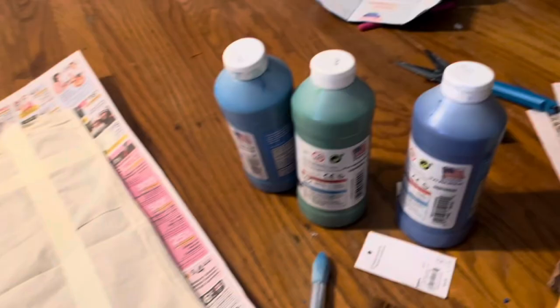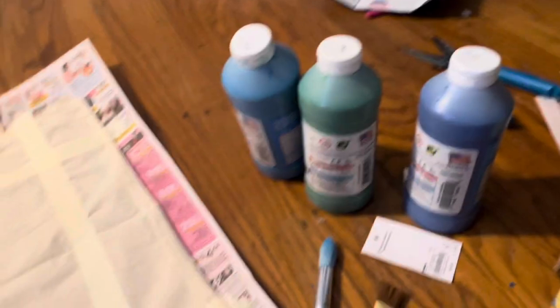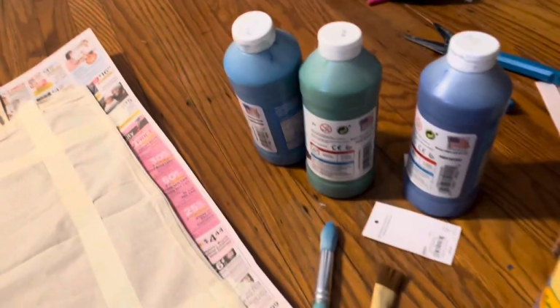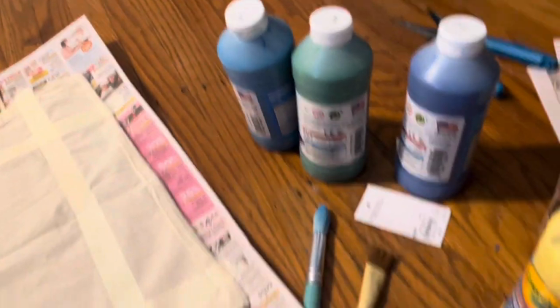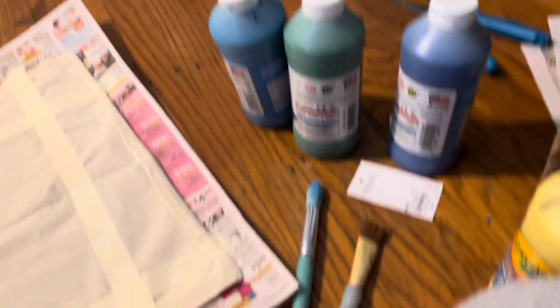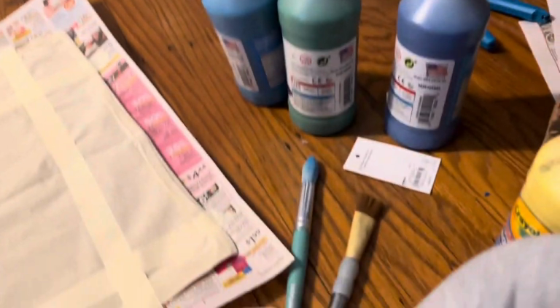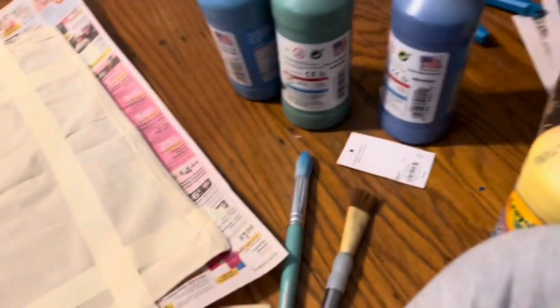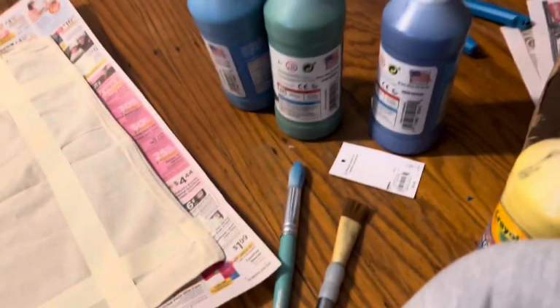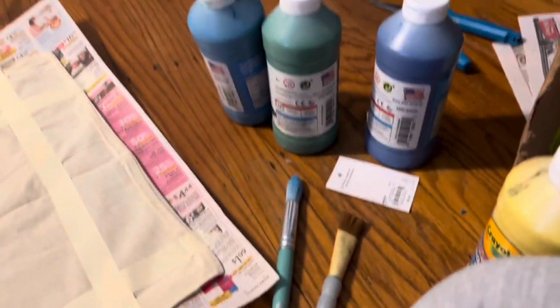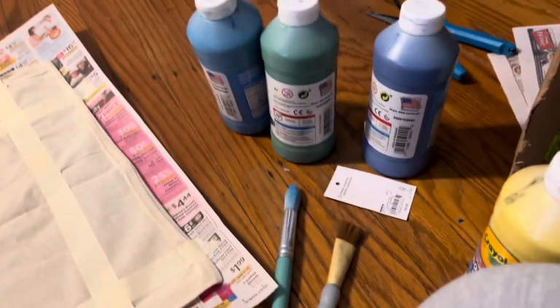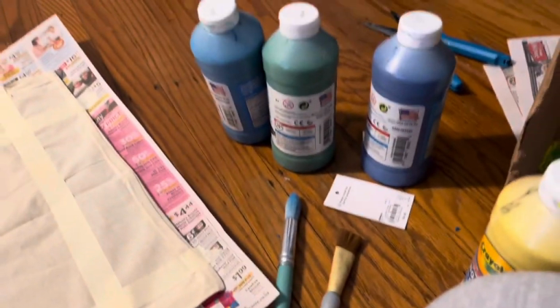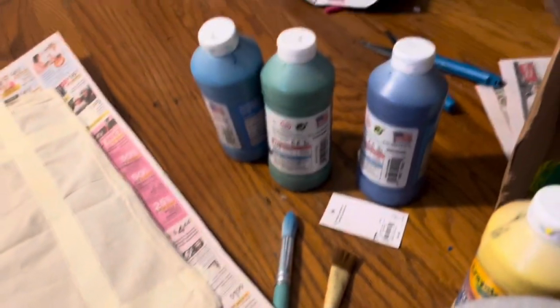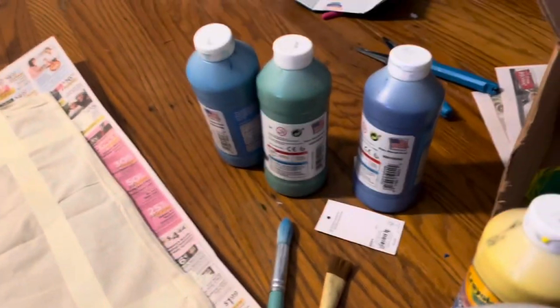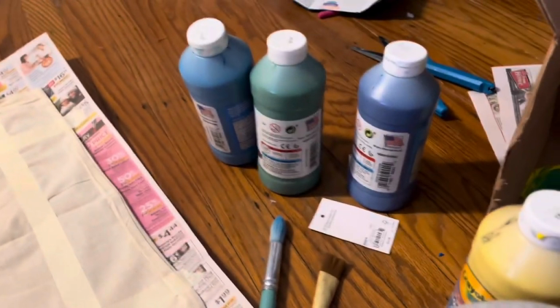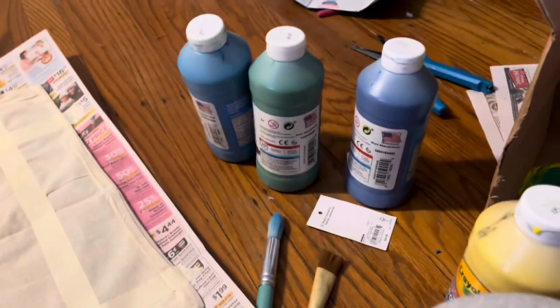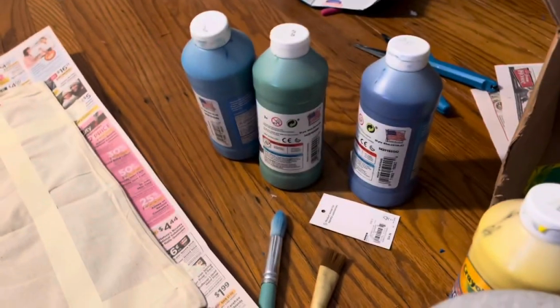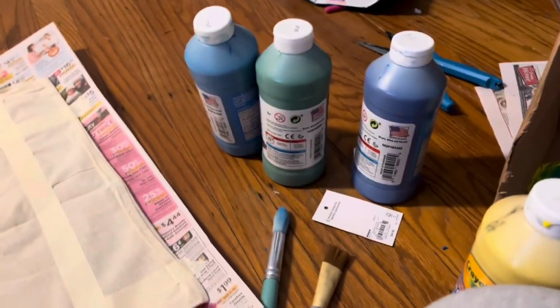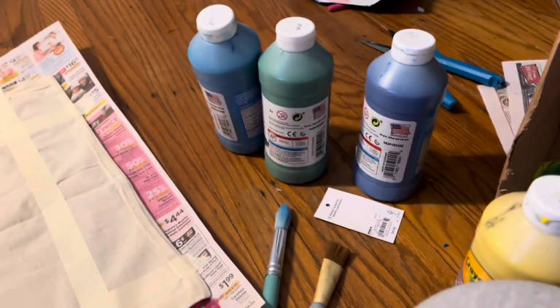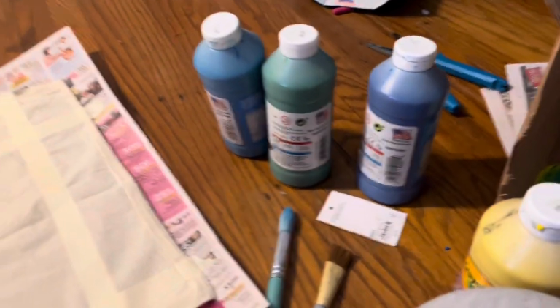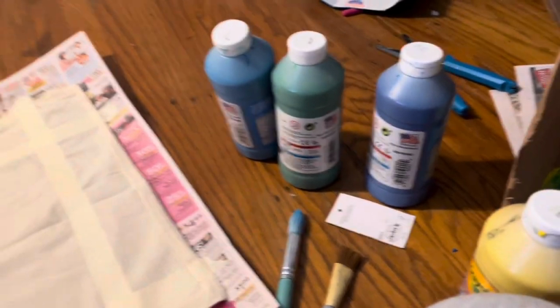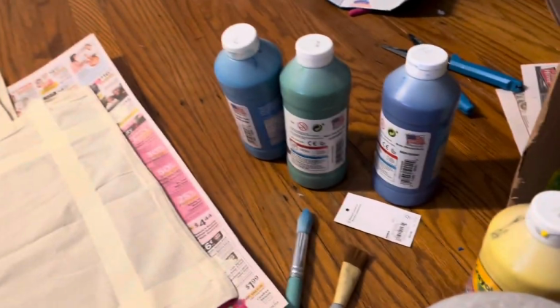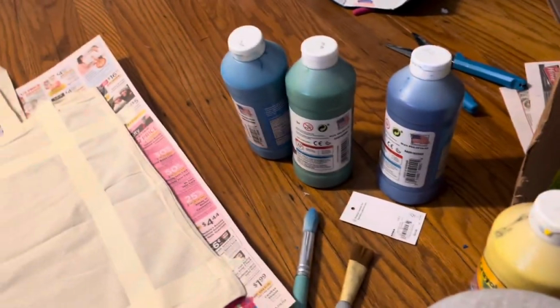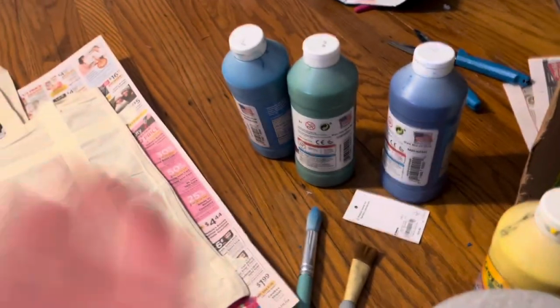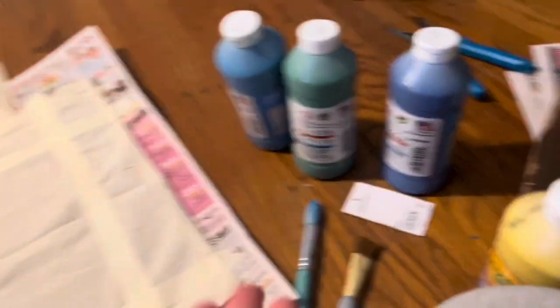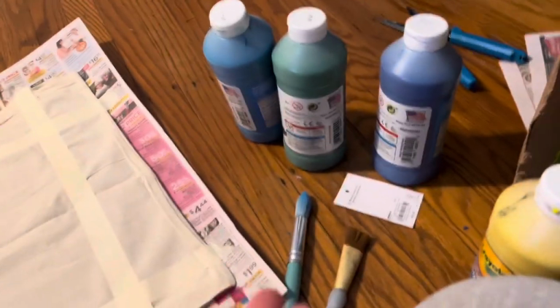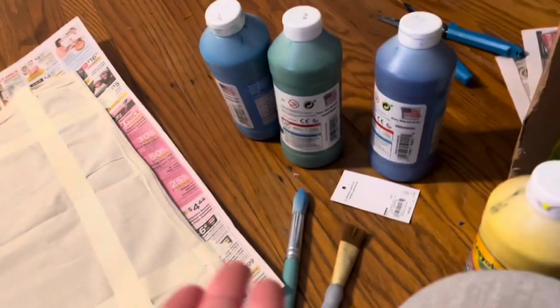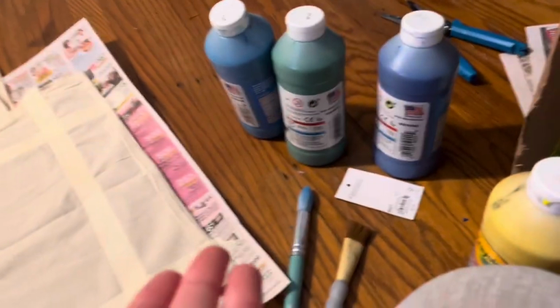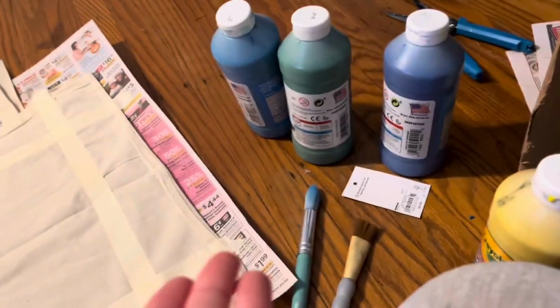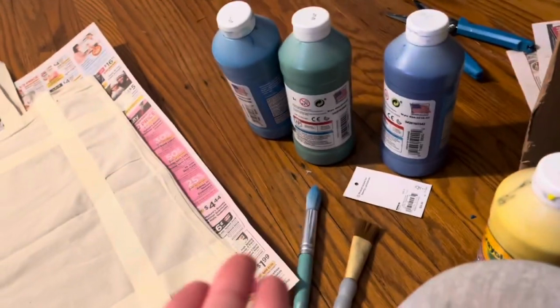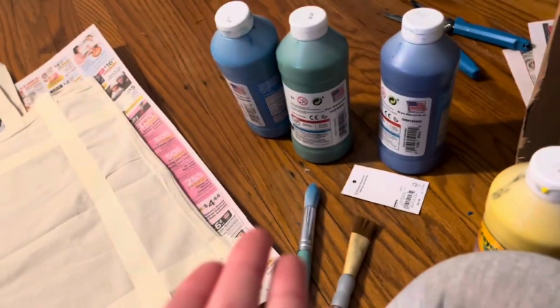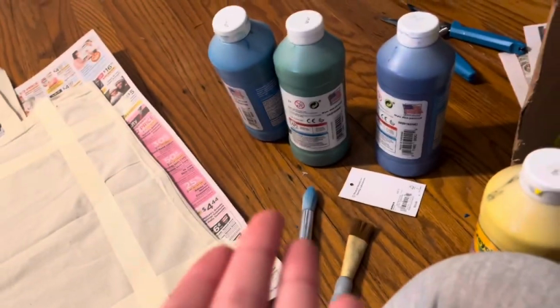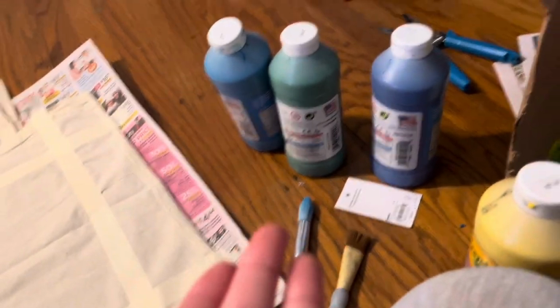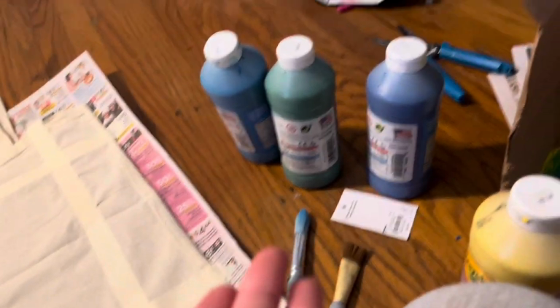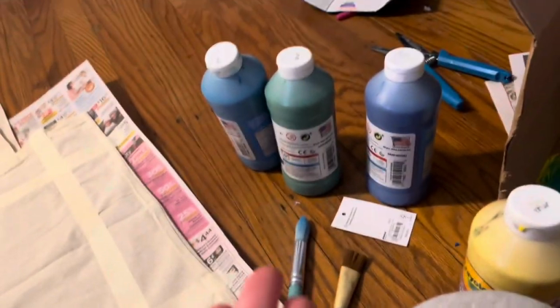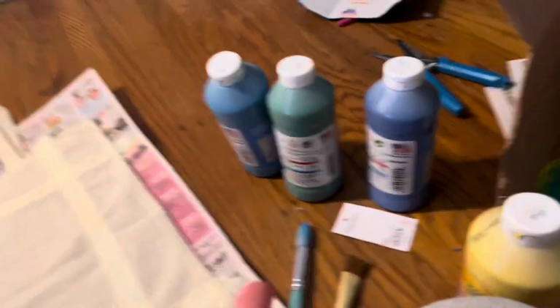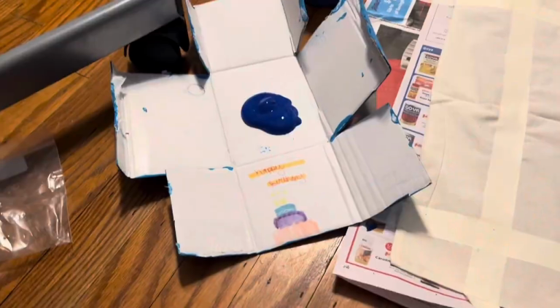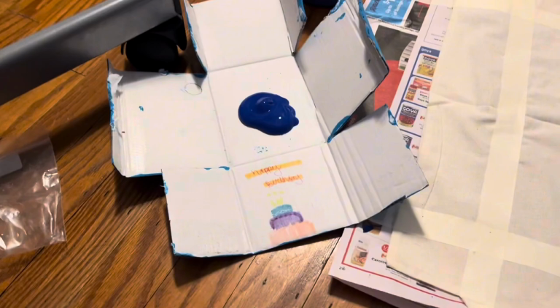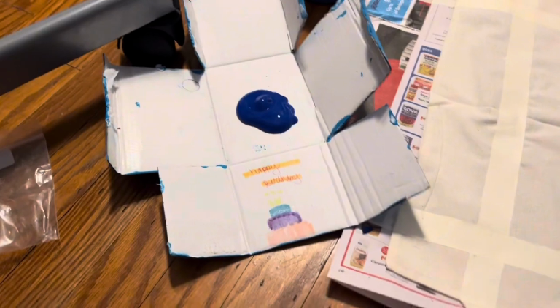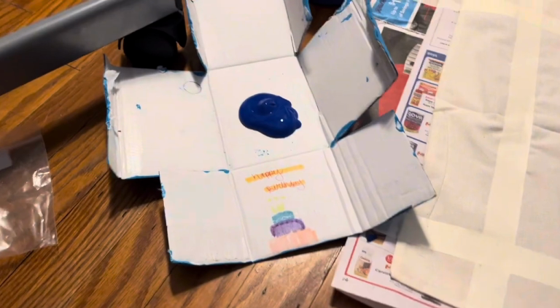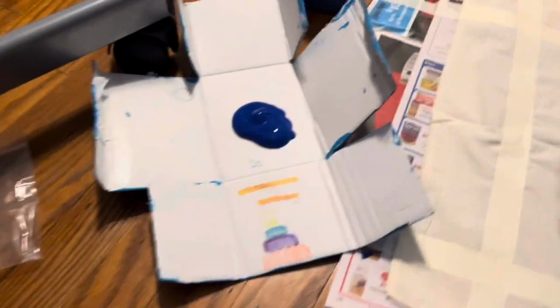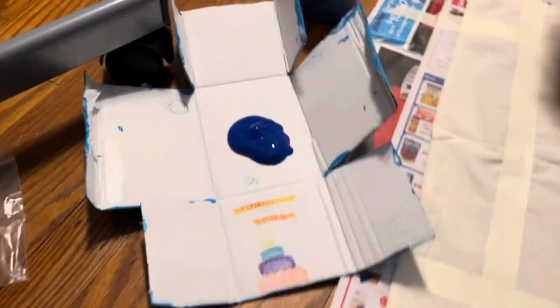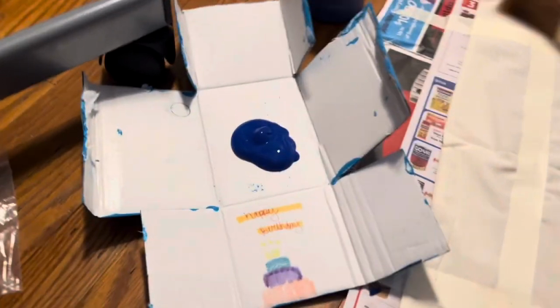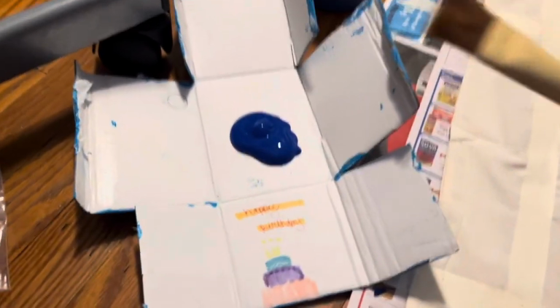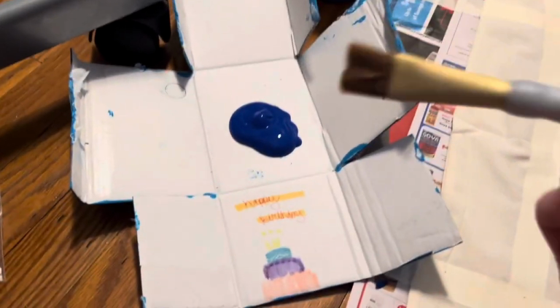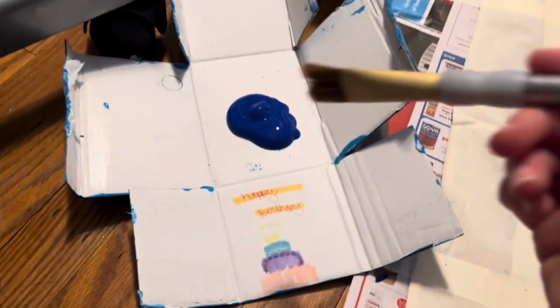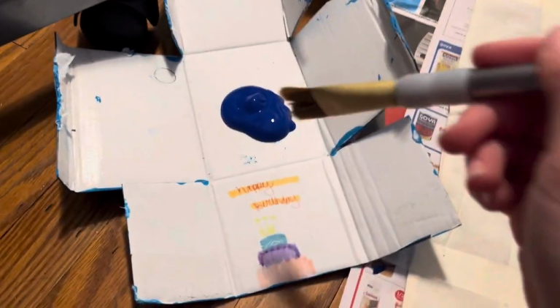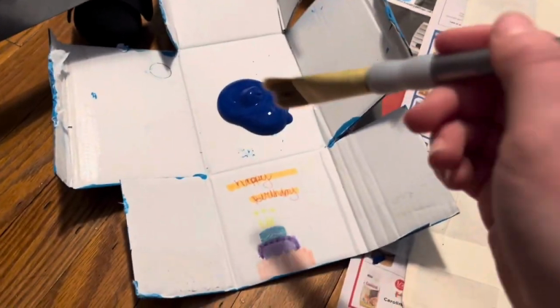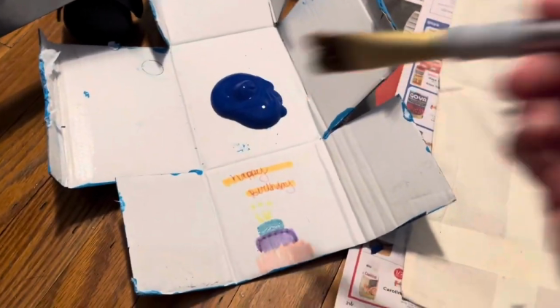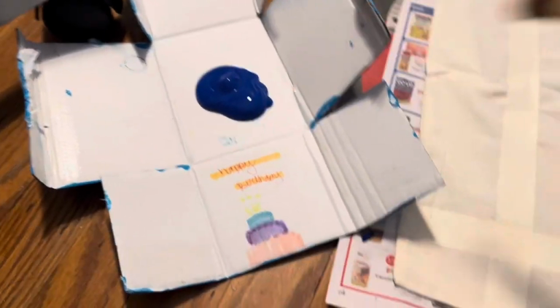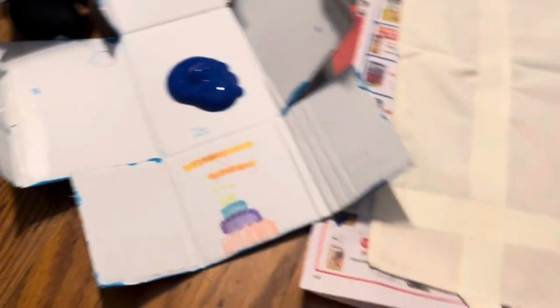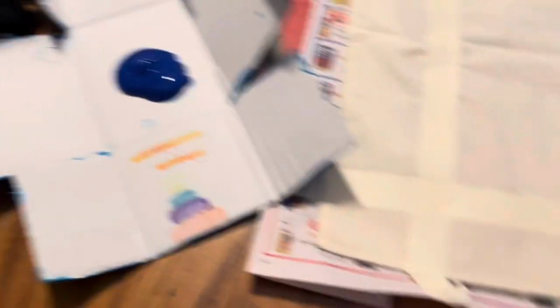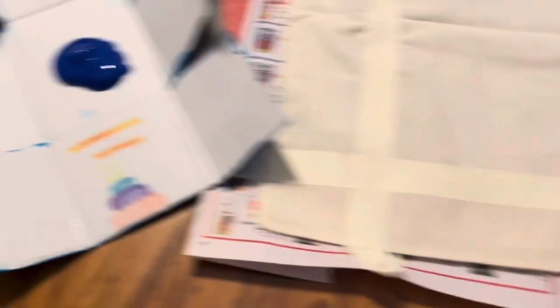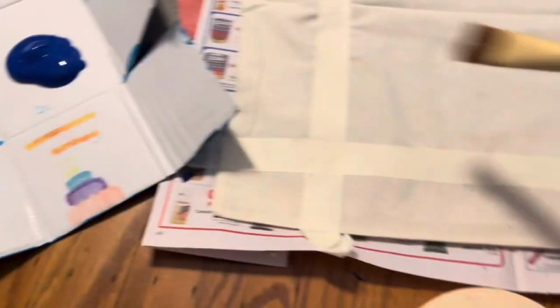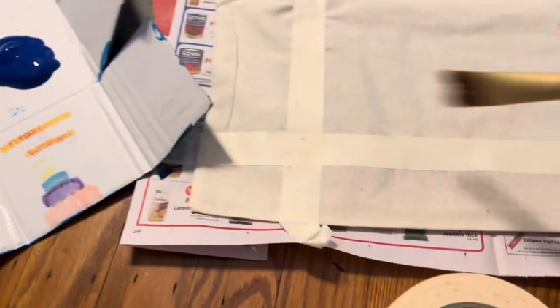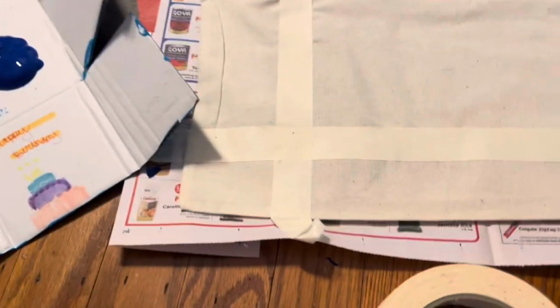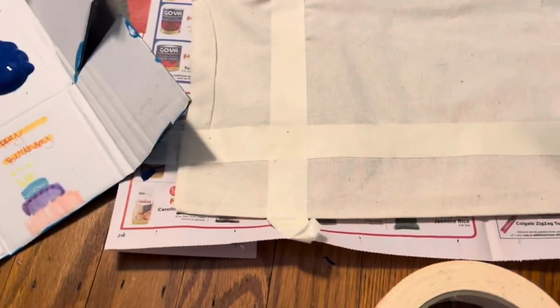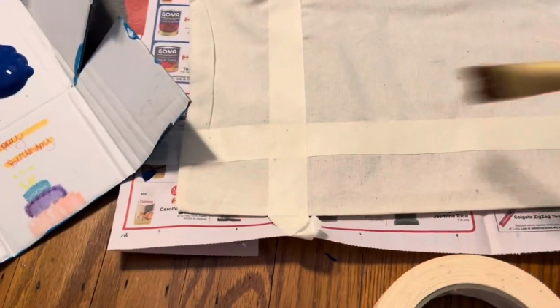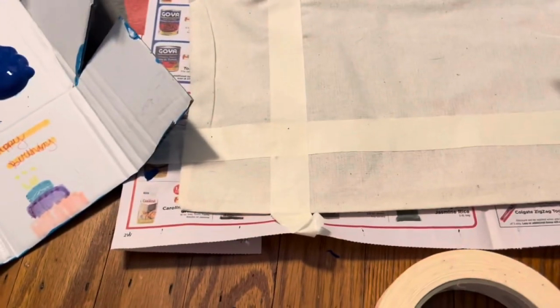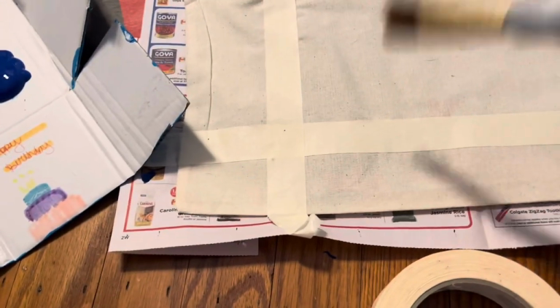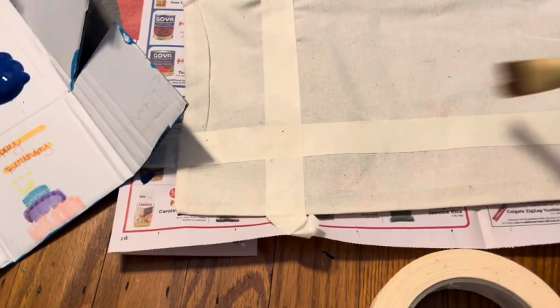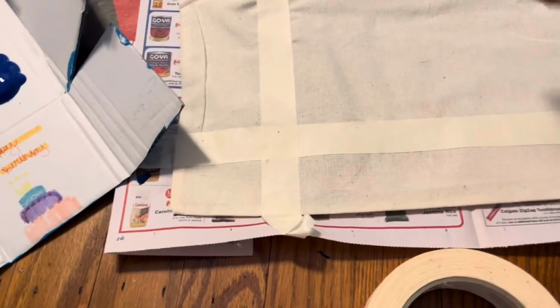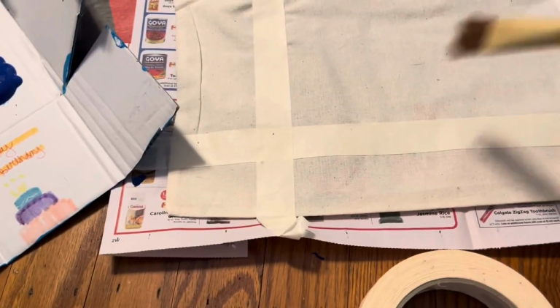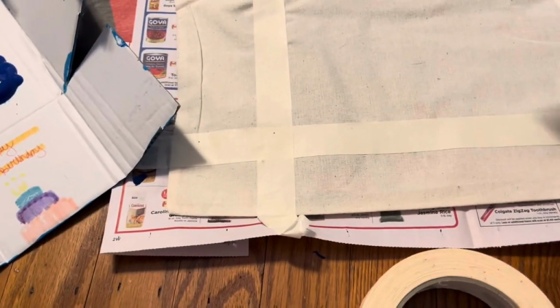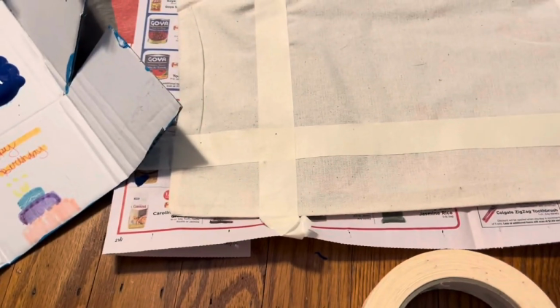I also forgot to say in the instructions — you're going to need paint. And then just start picking up your paint and start going on.